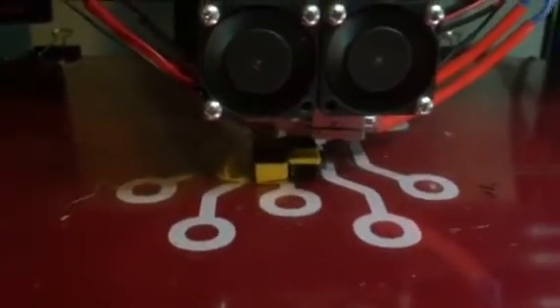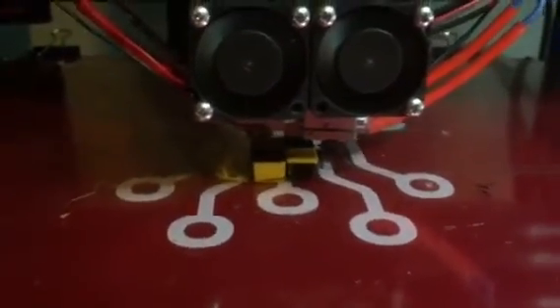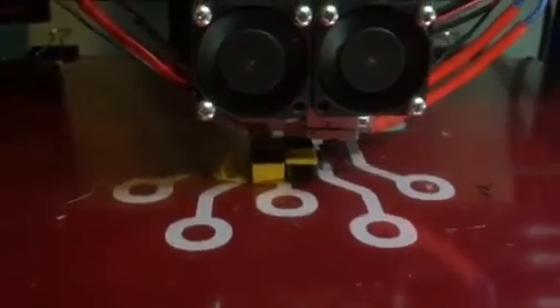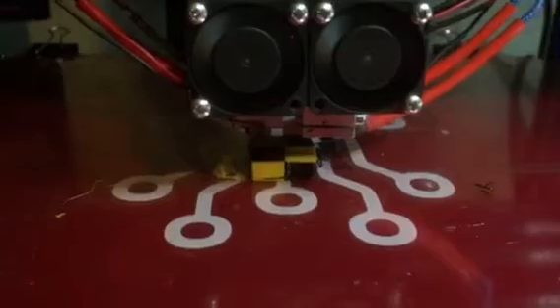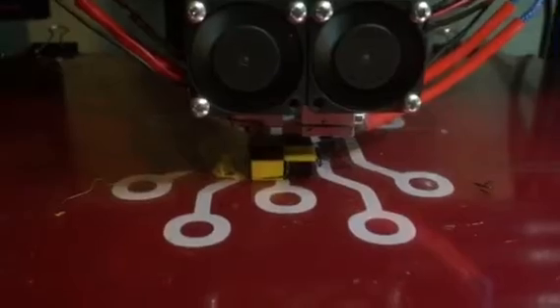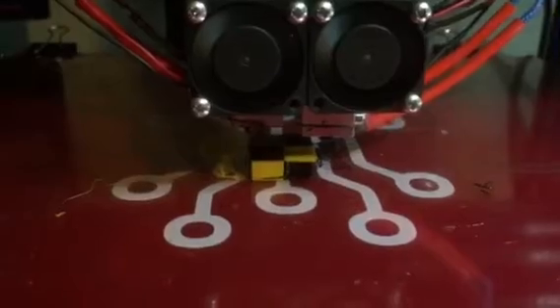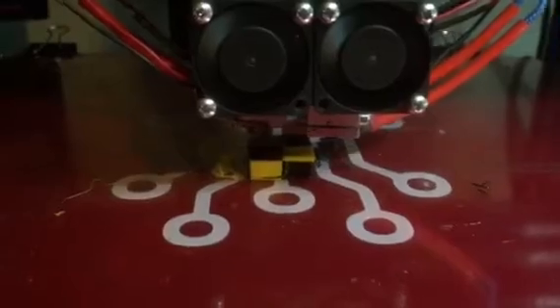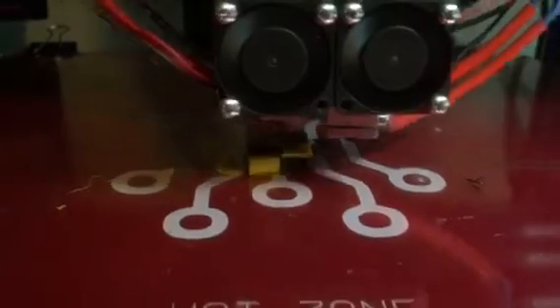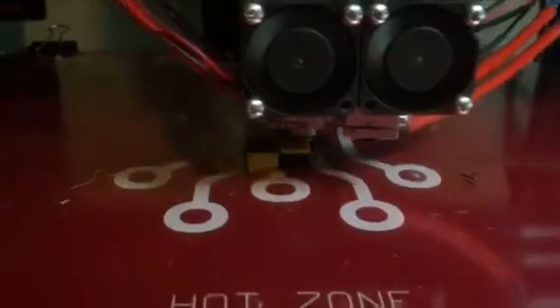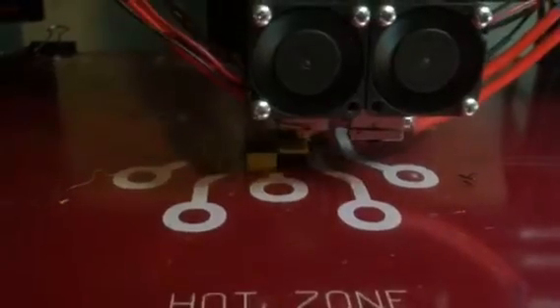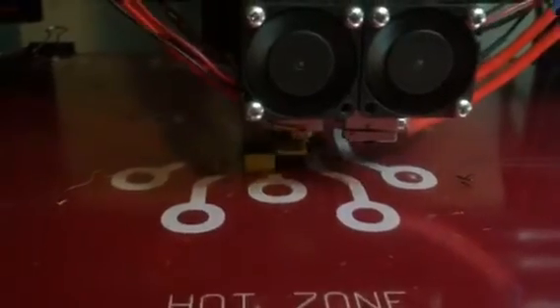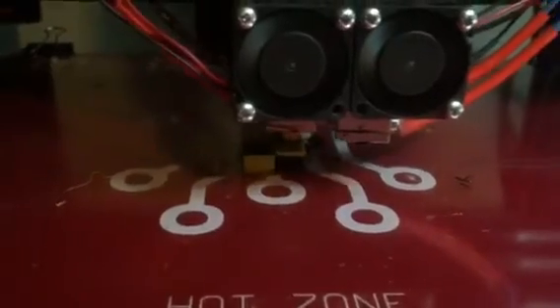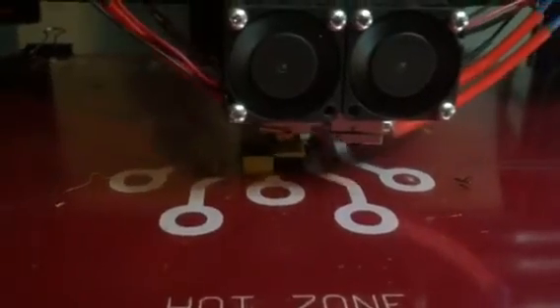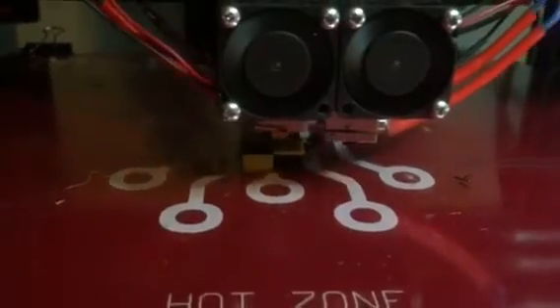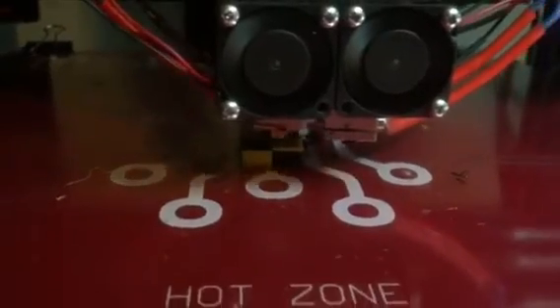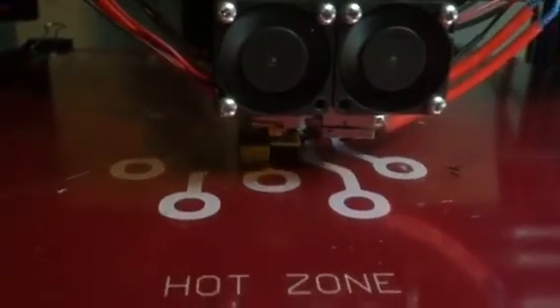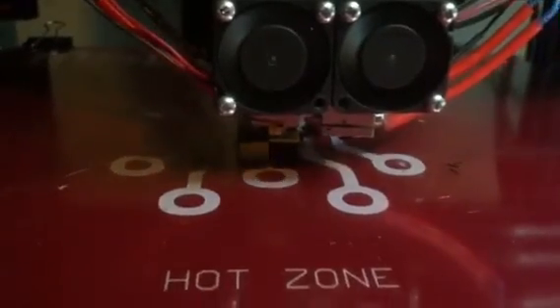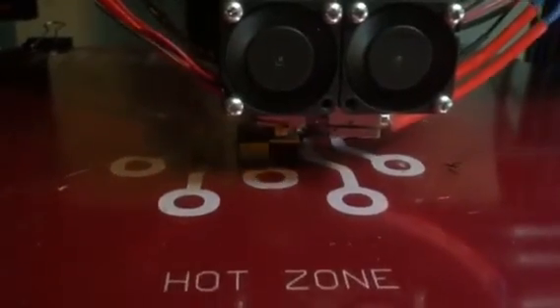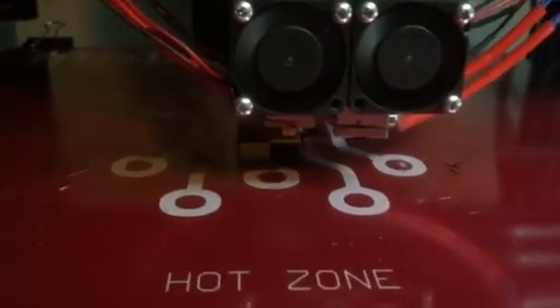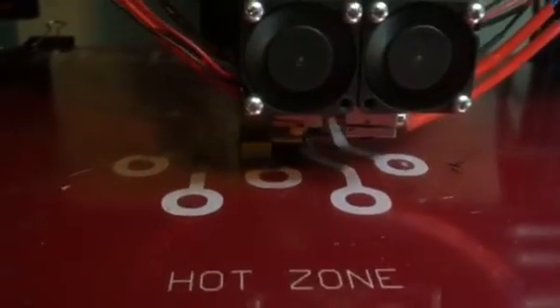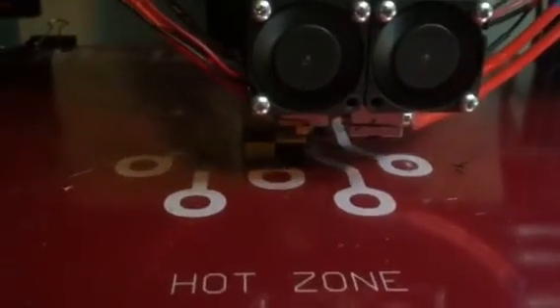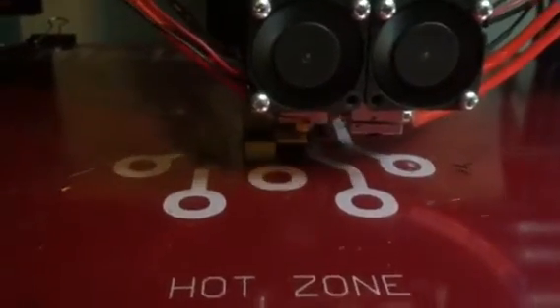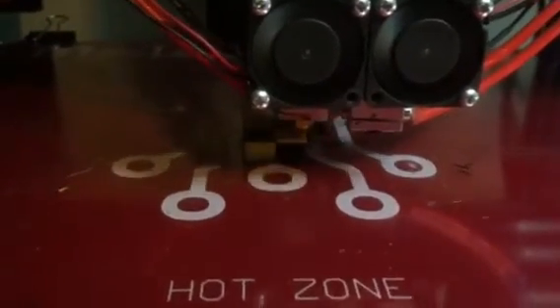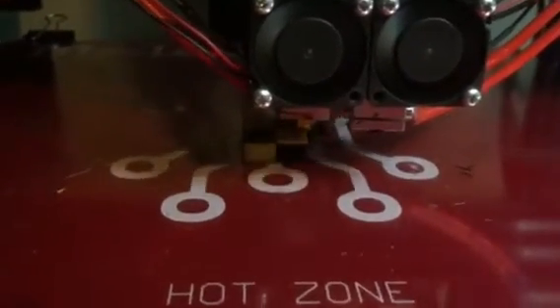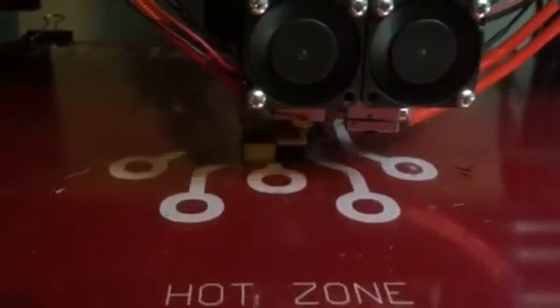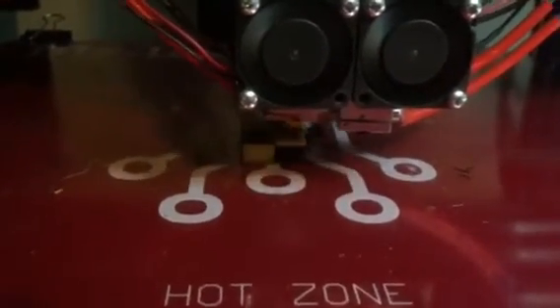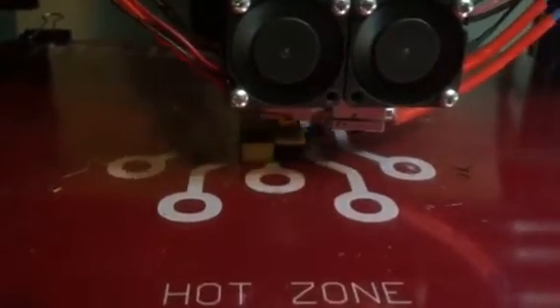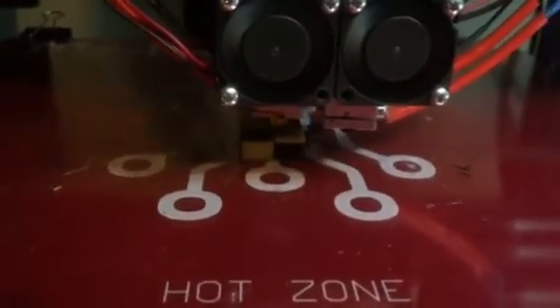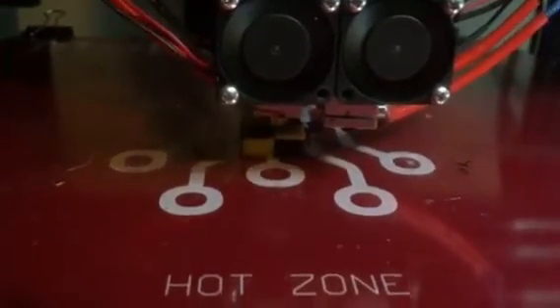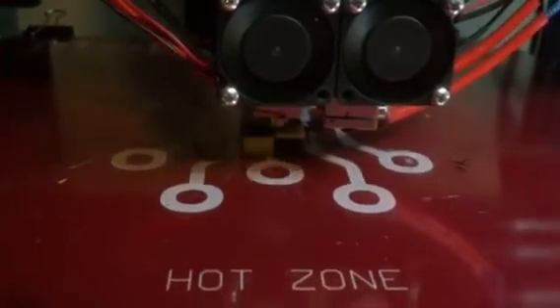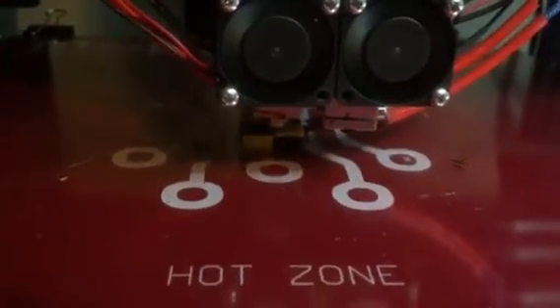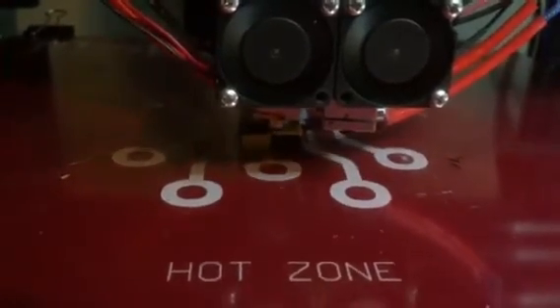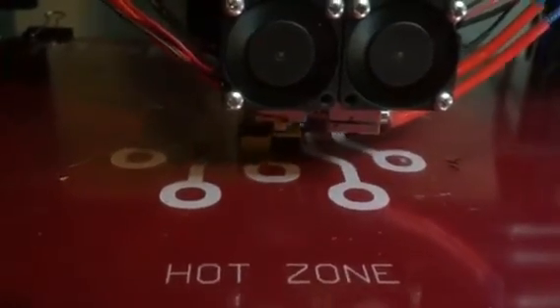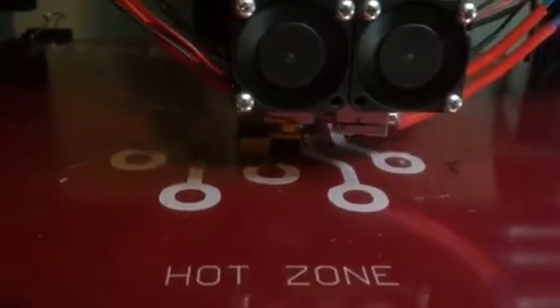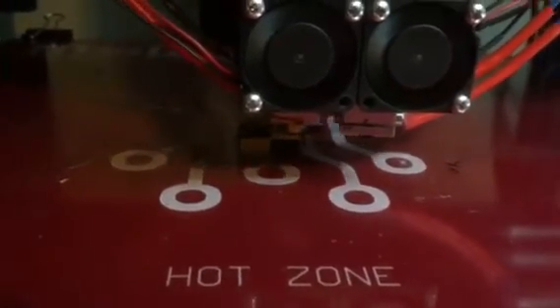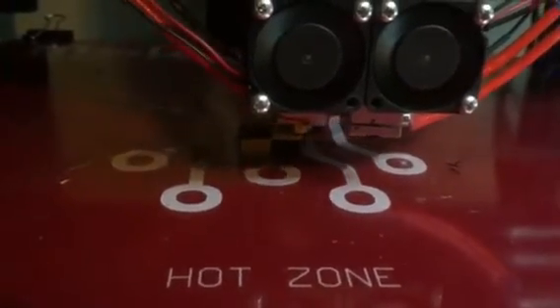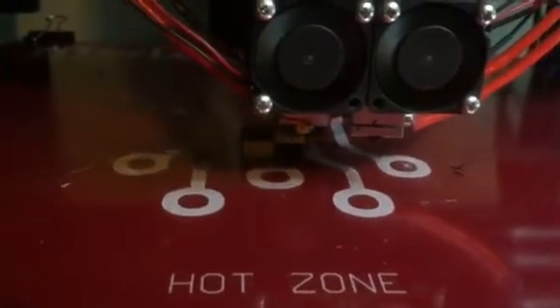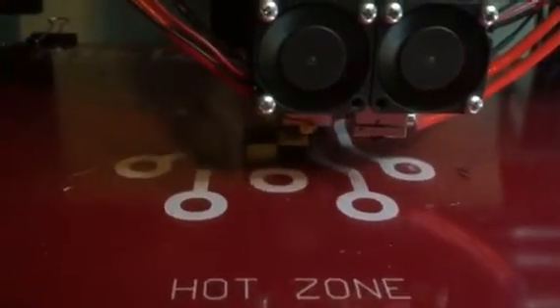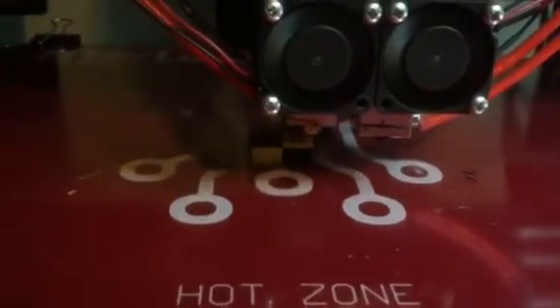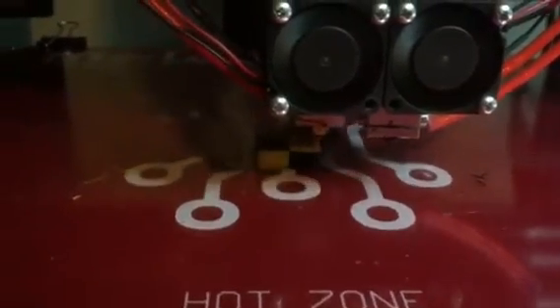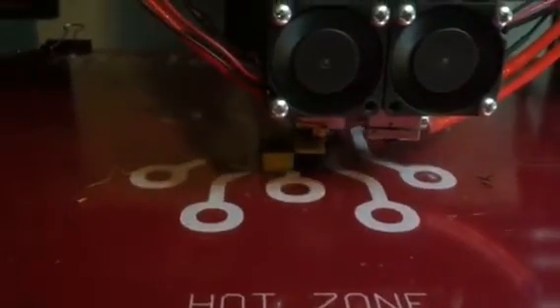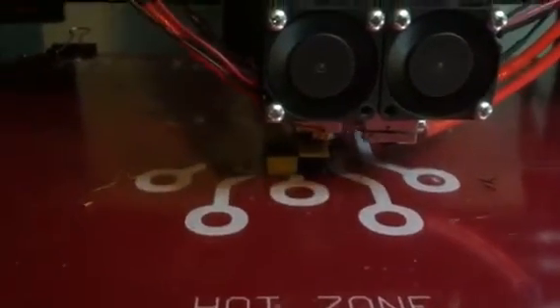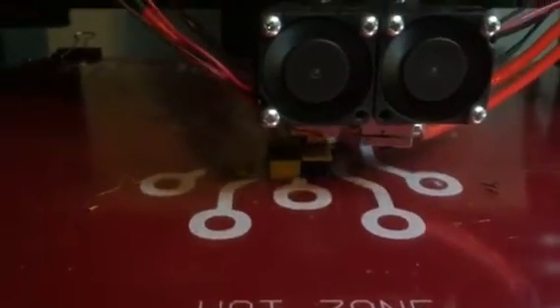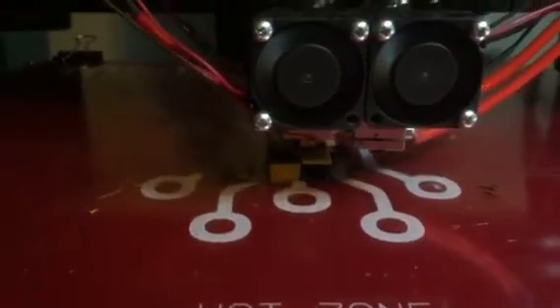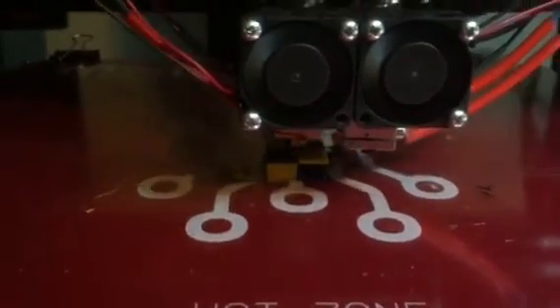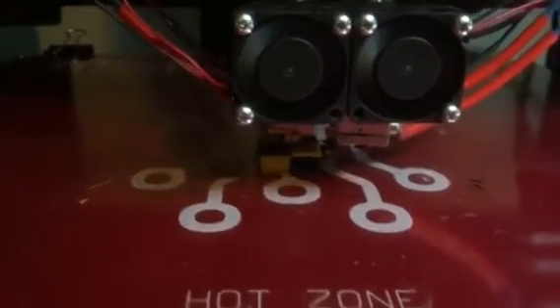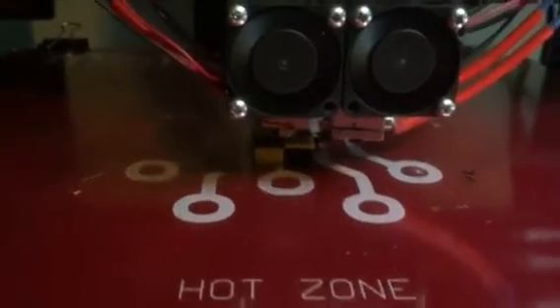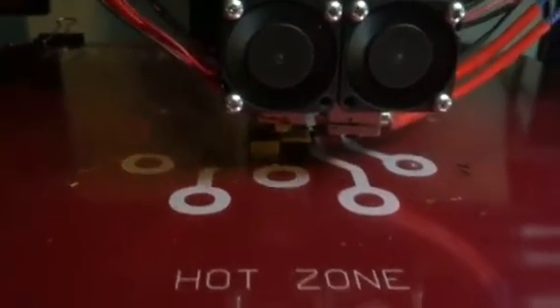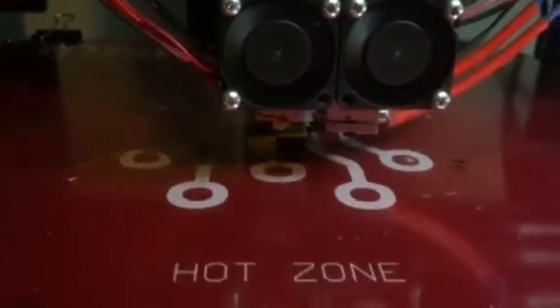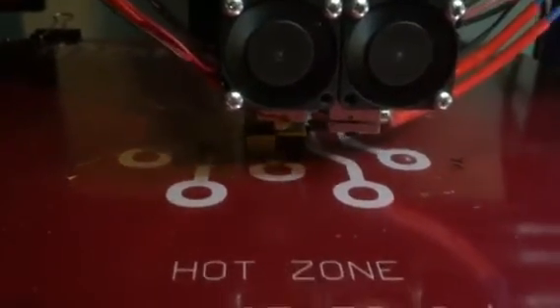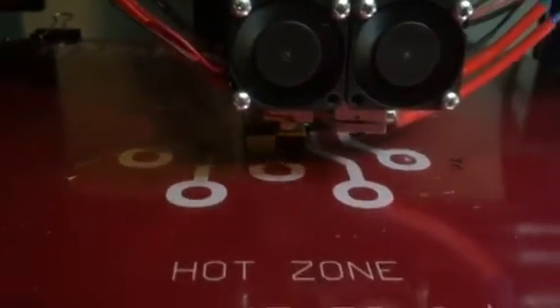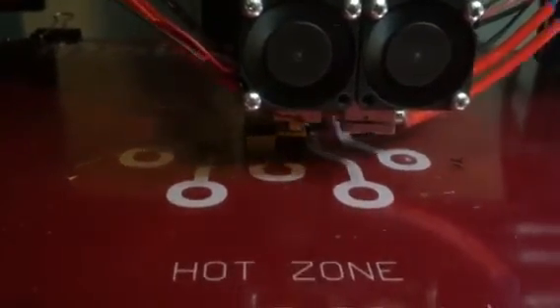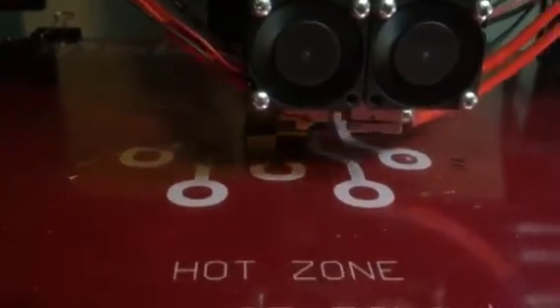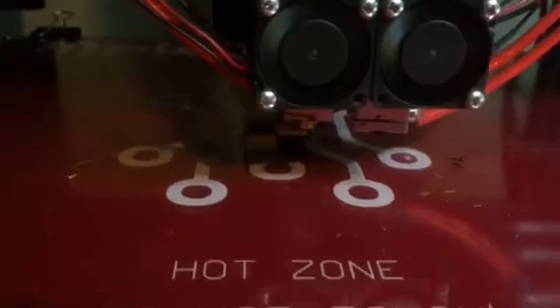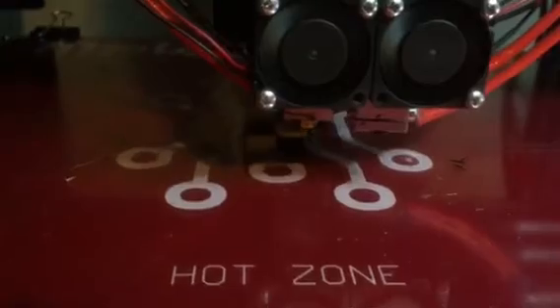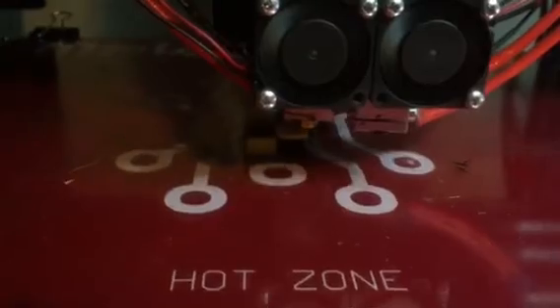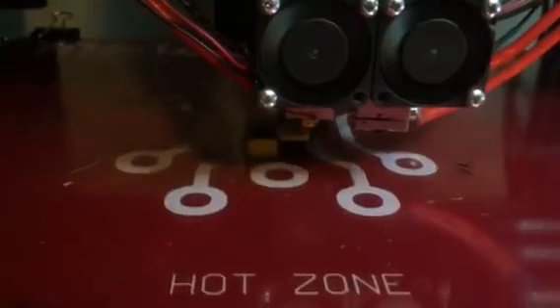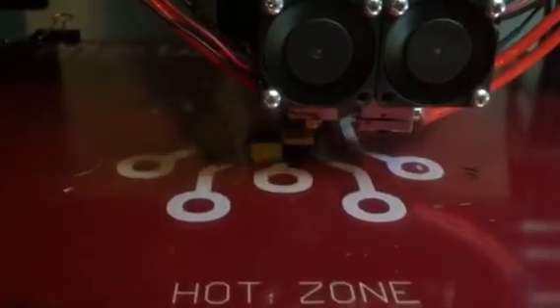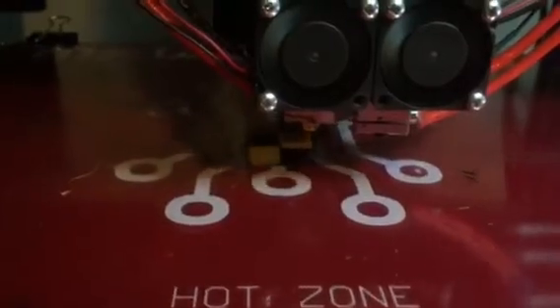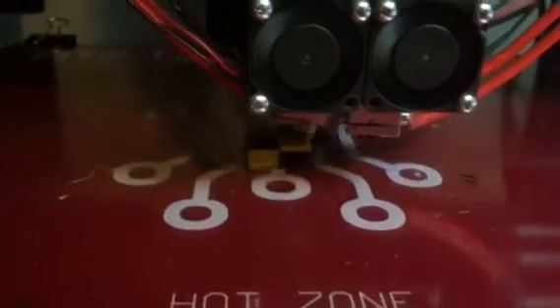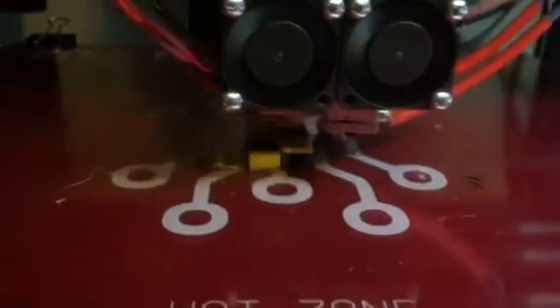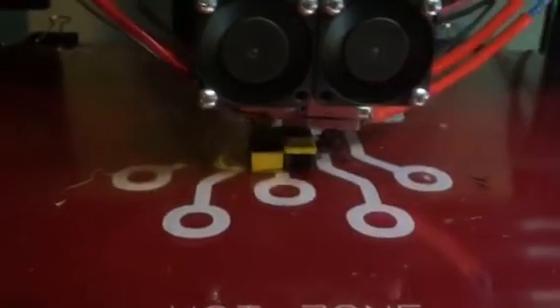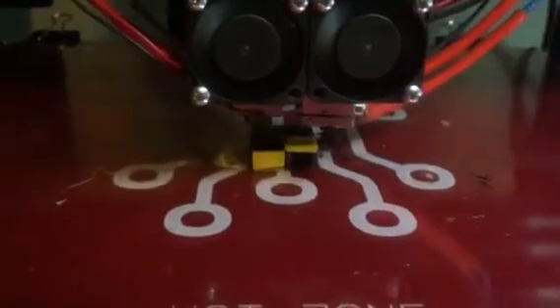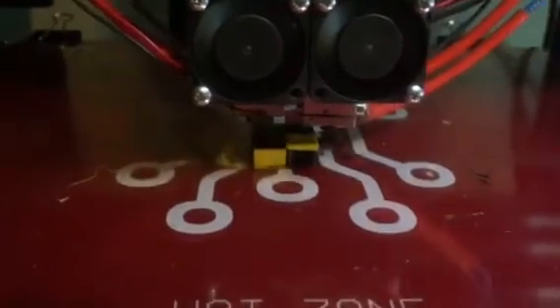So there it is. It's a little messy right now. There's too much filament coming out. I'm going to let this start anyway.